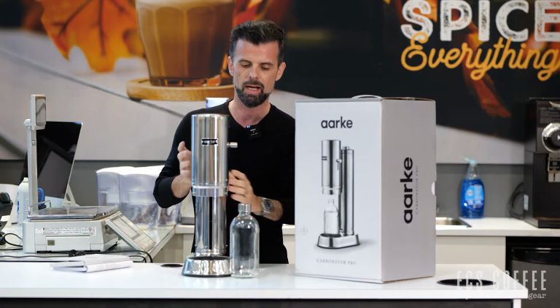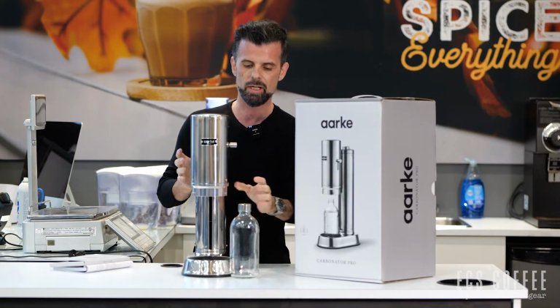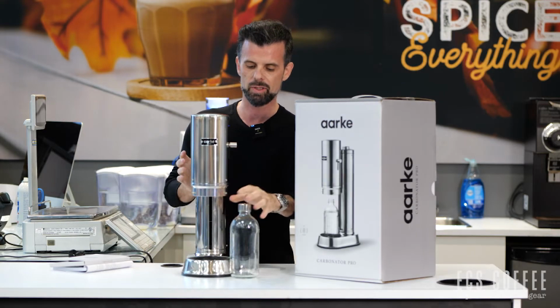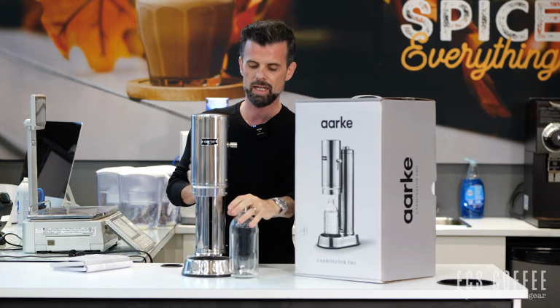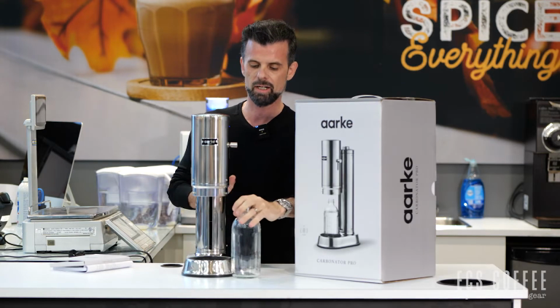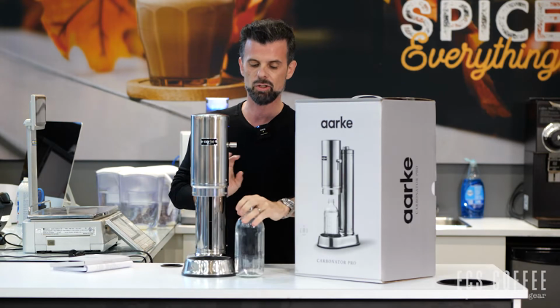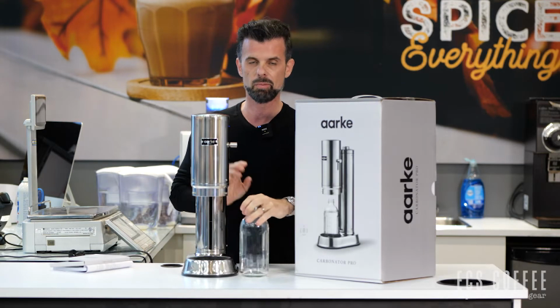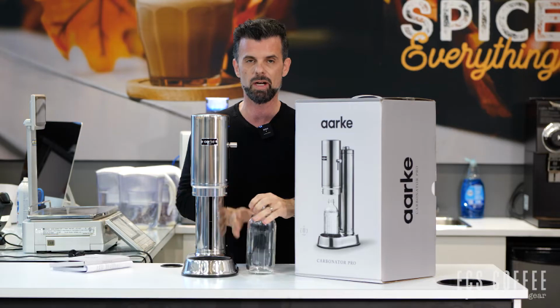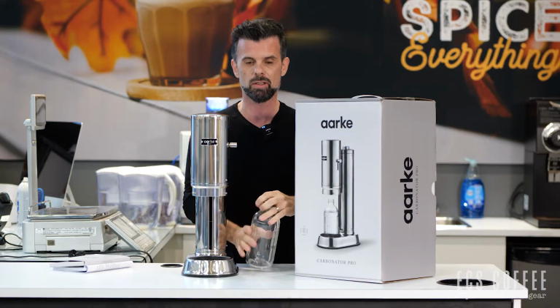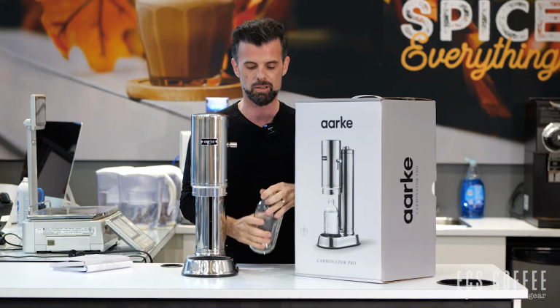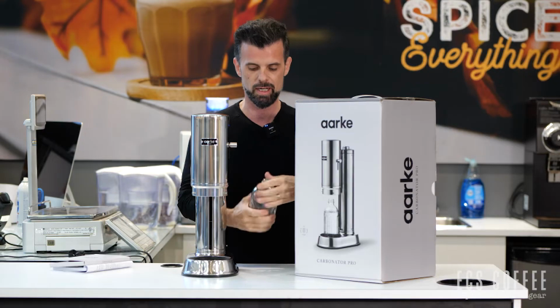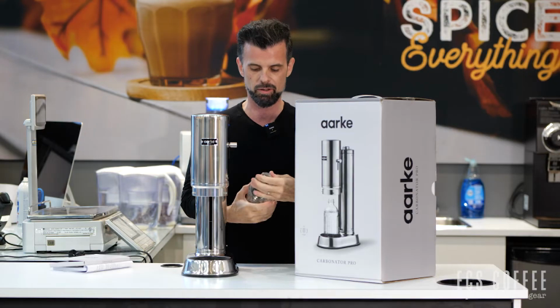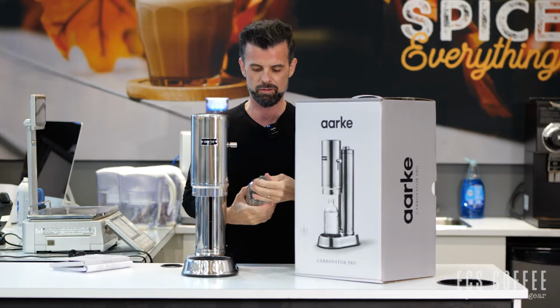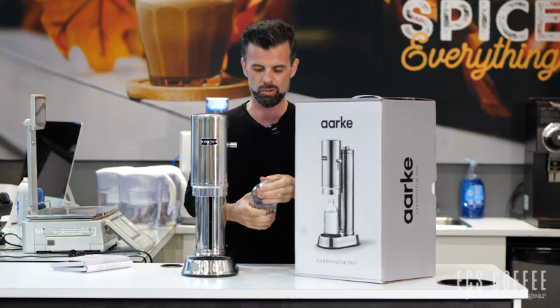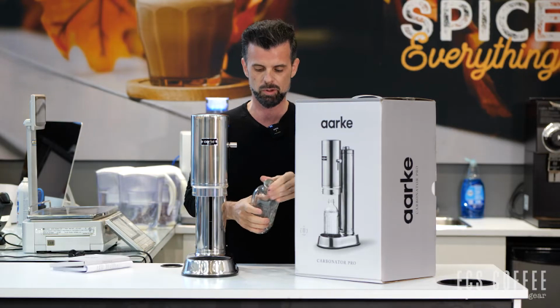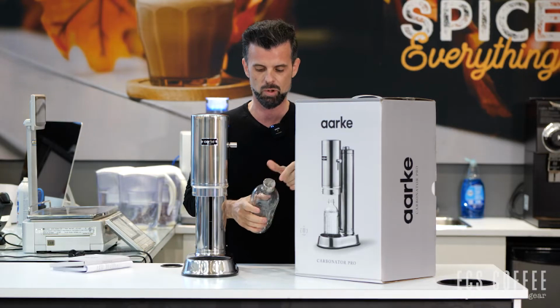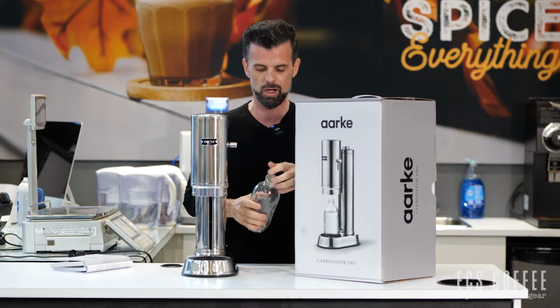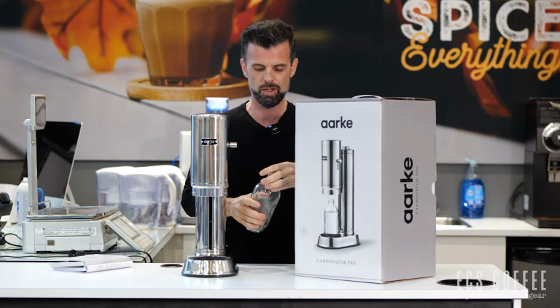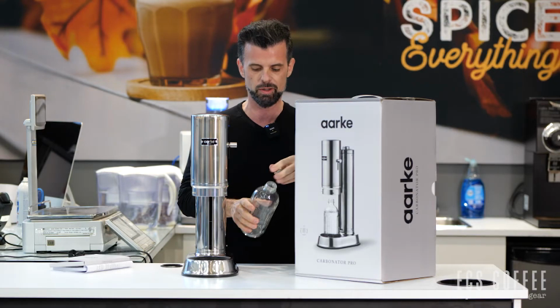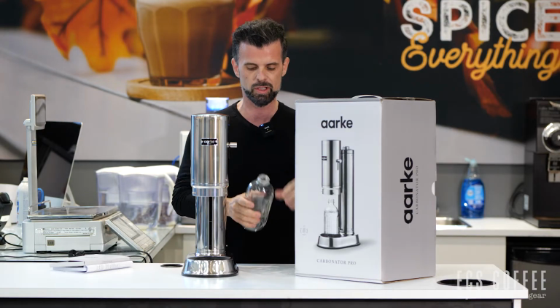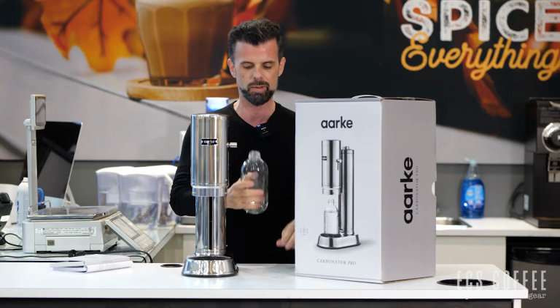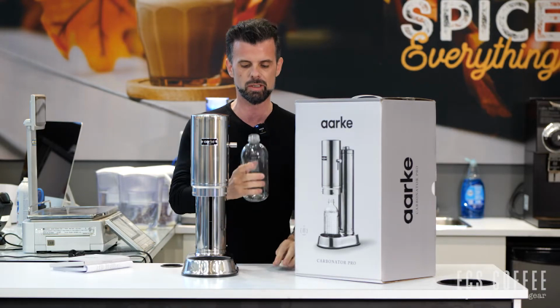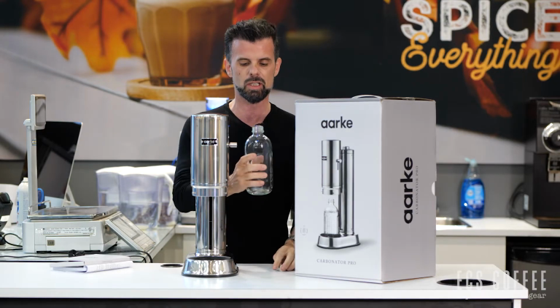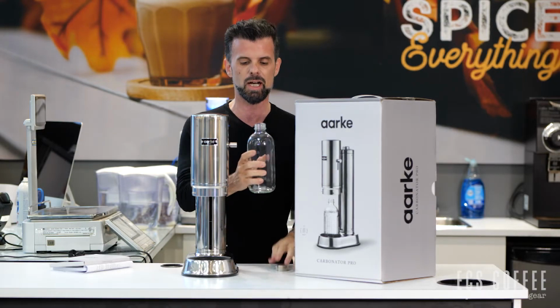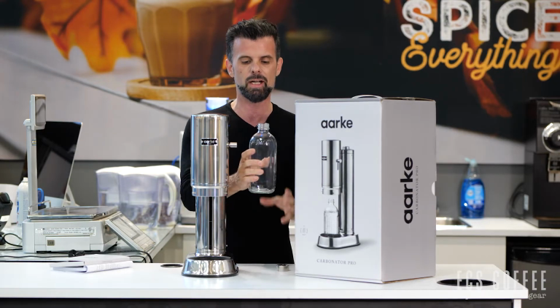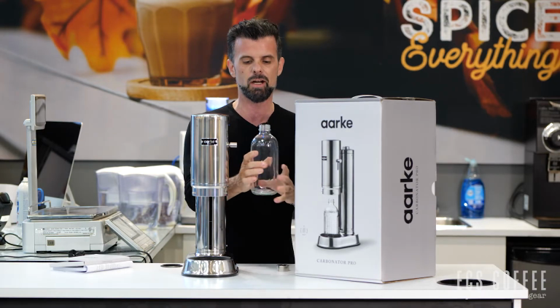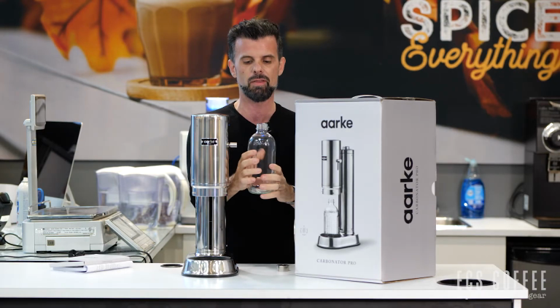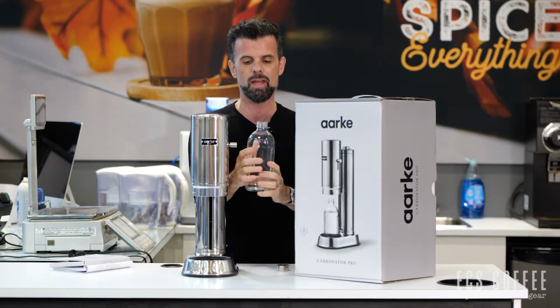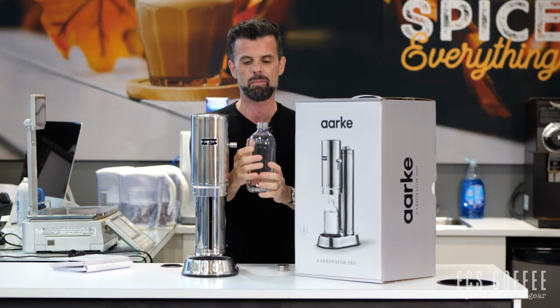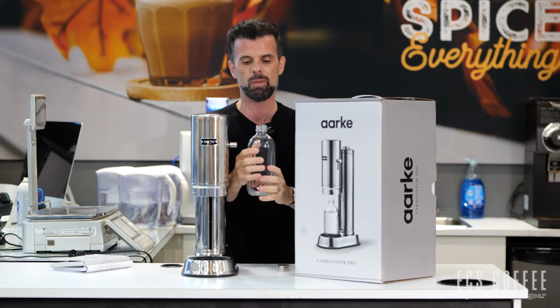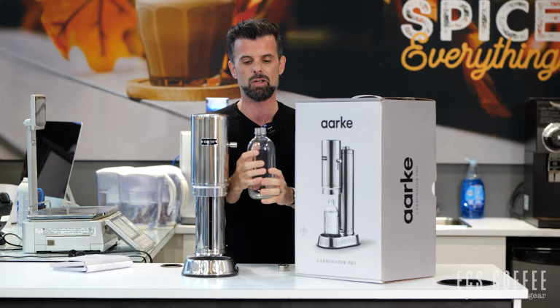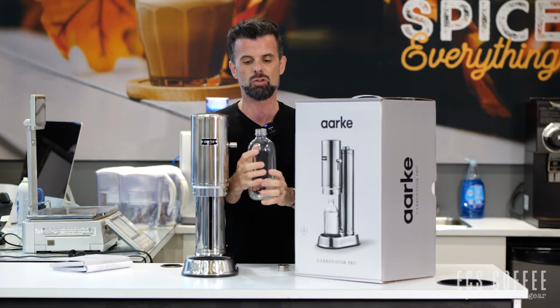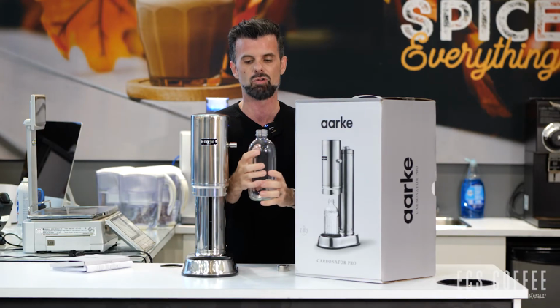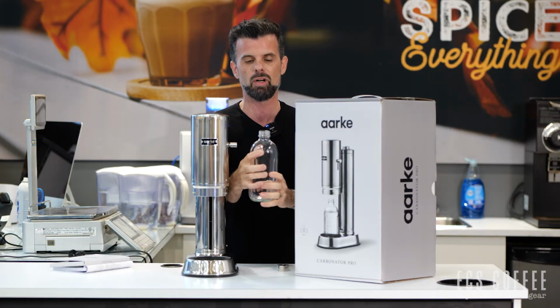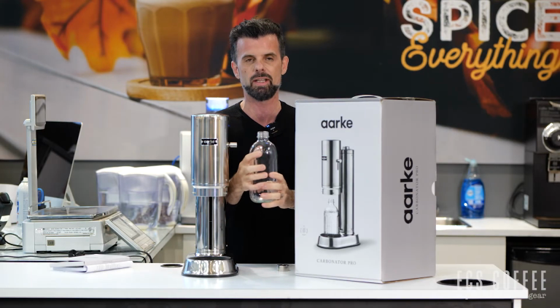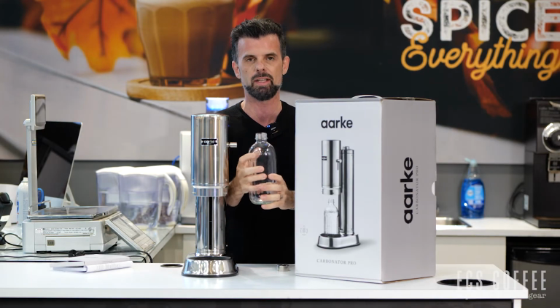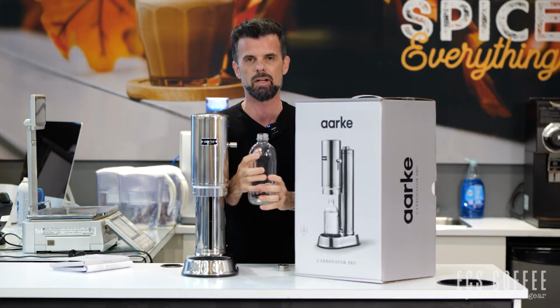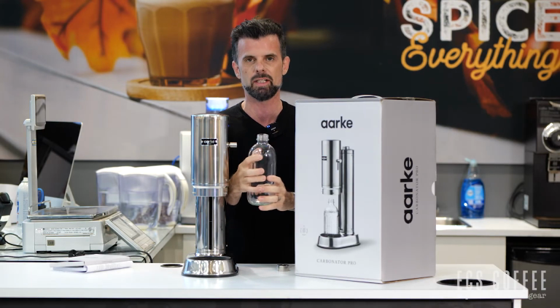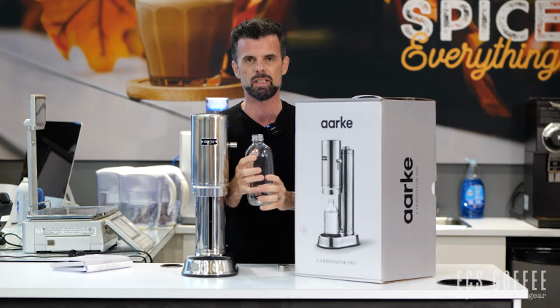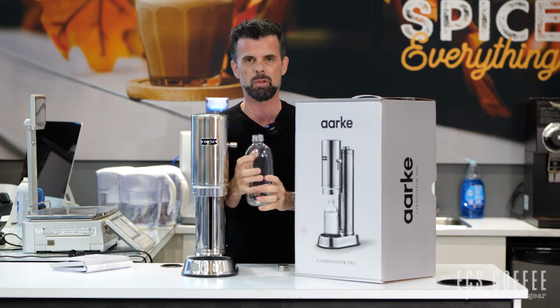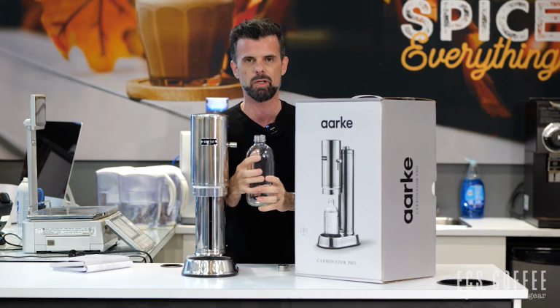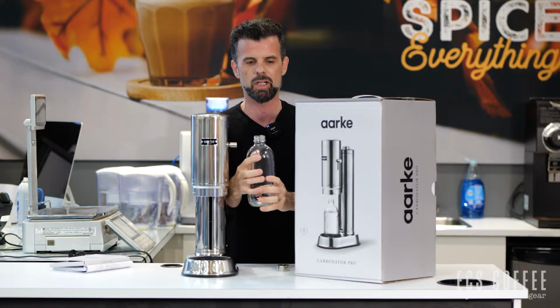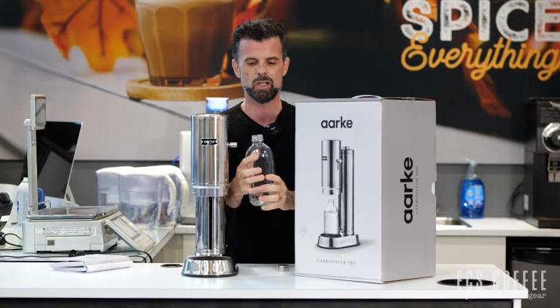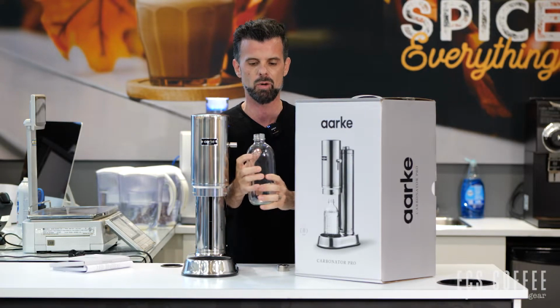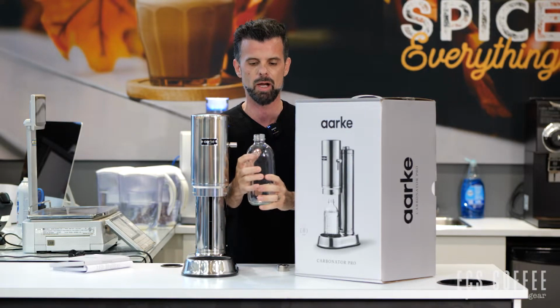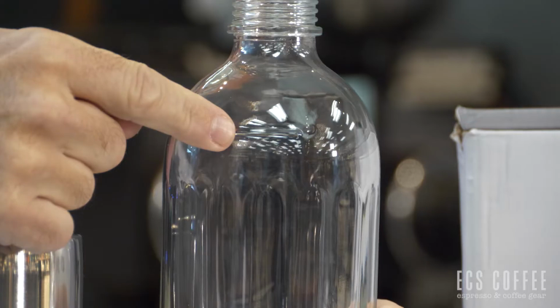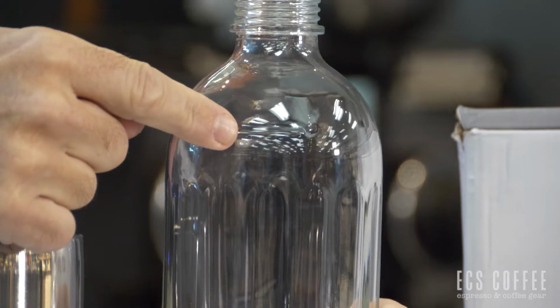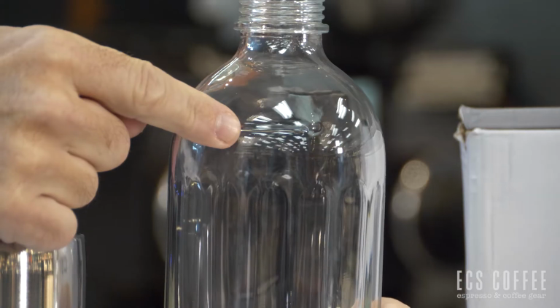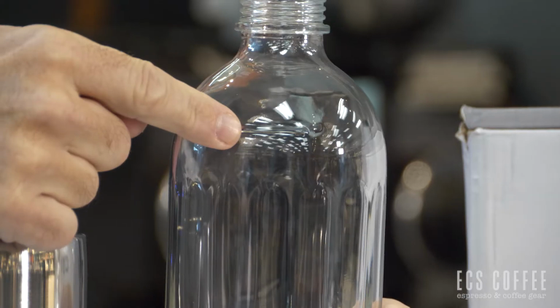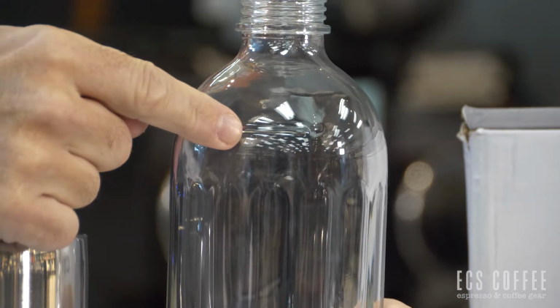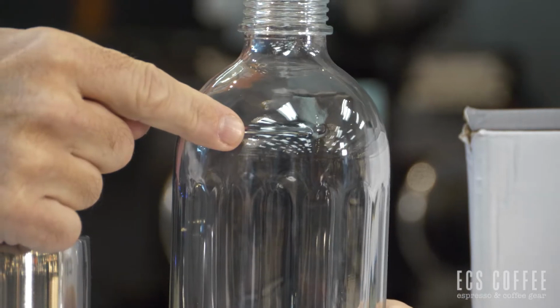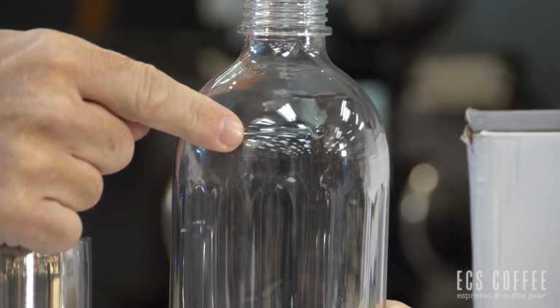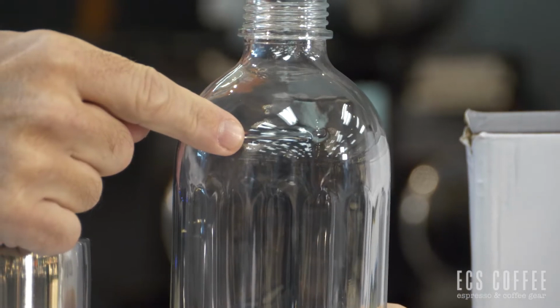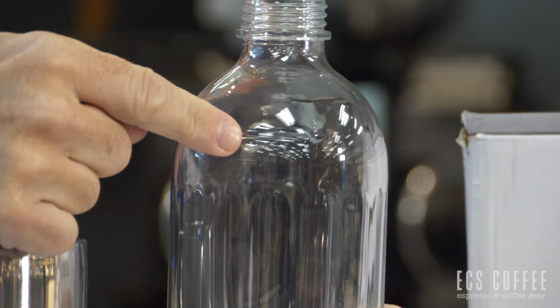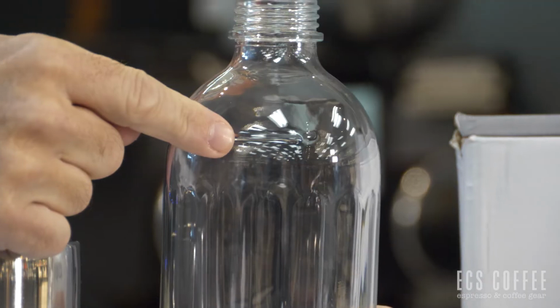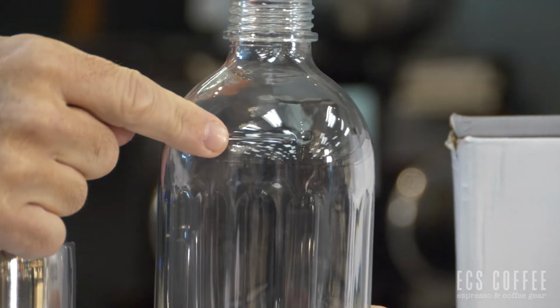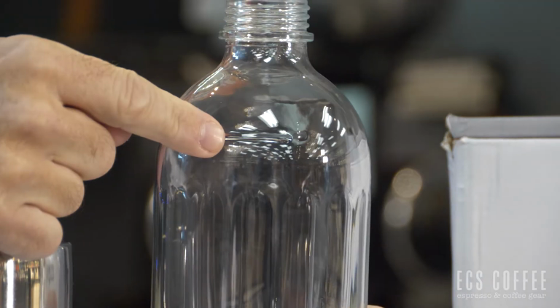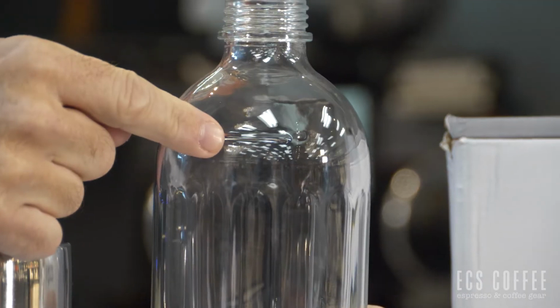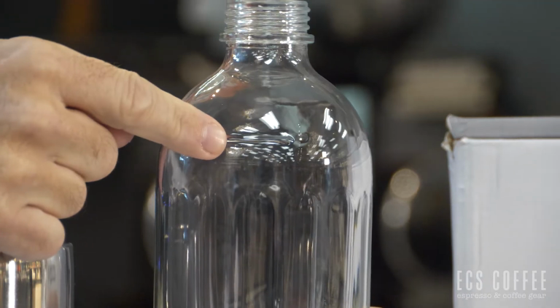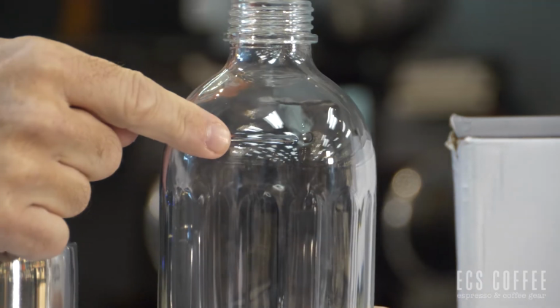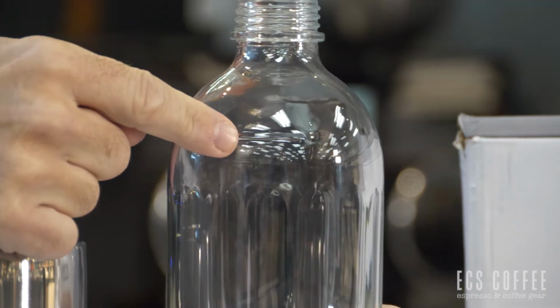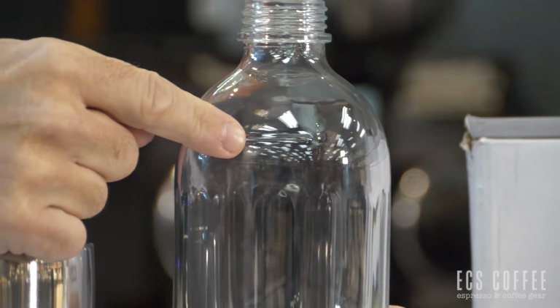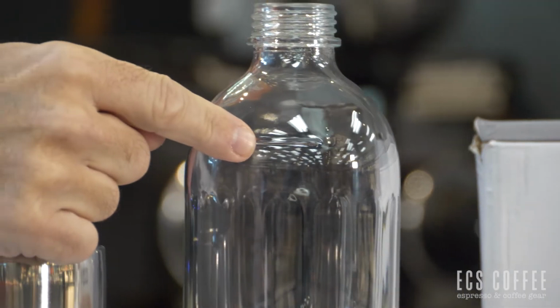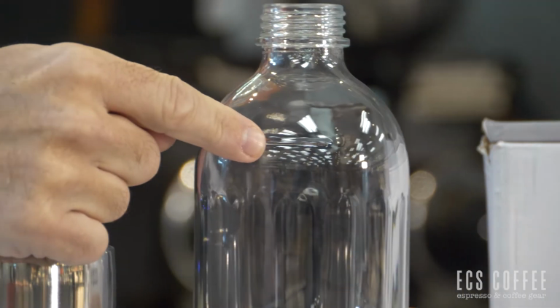You take your bottle and you fill it with water. There's going to be a line on that bottle right there — that's going to be where you fill up to — so I'm just going to go right behind me here and fill it up with water.